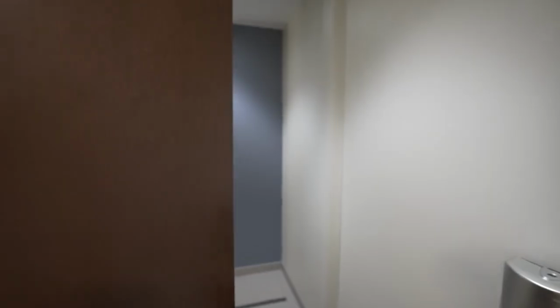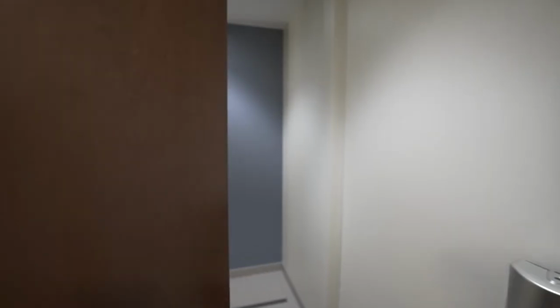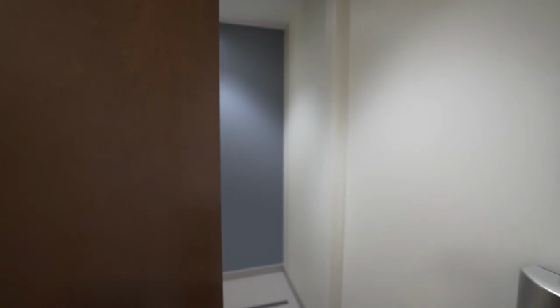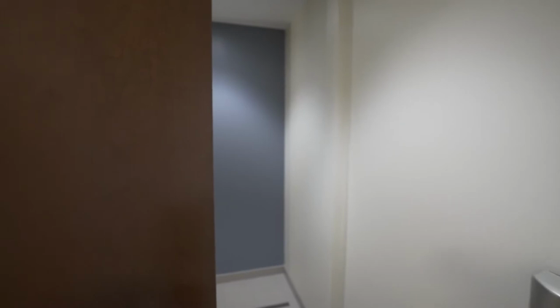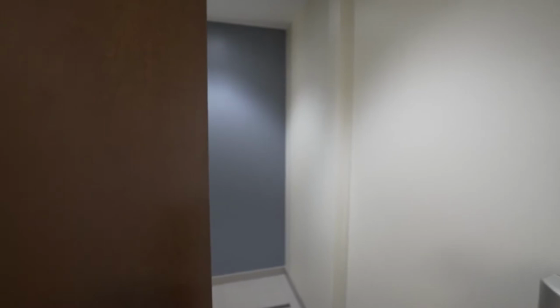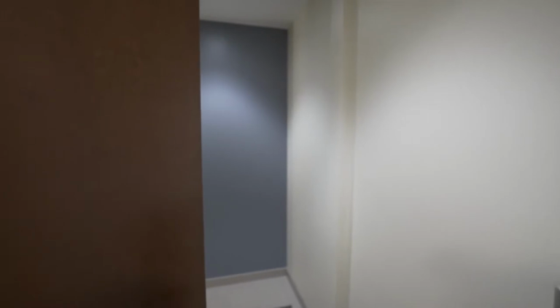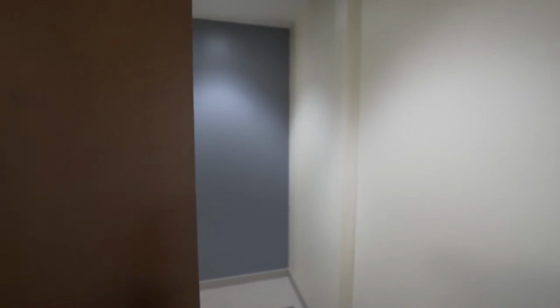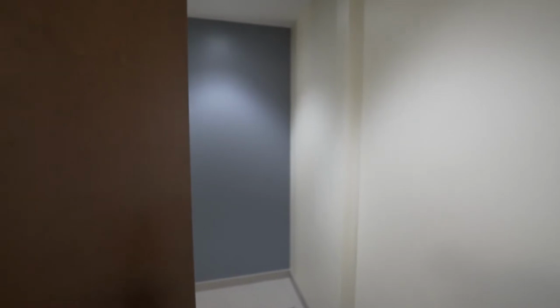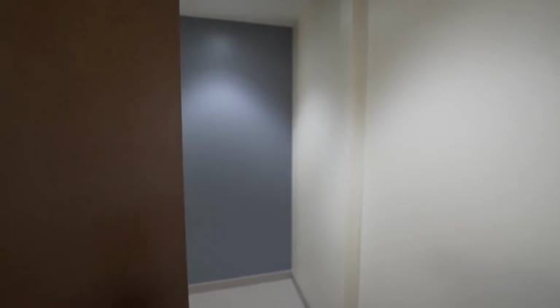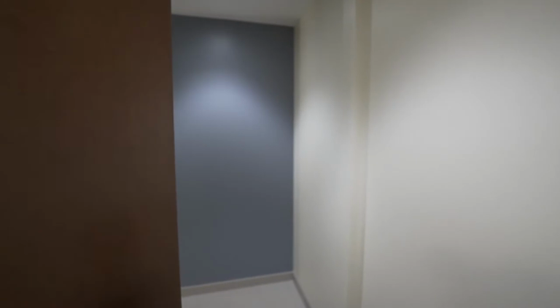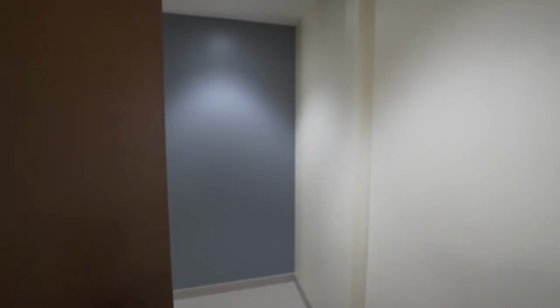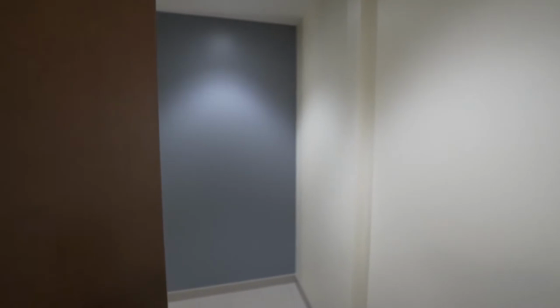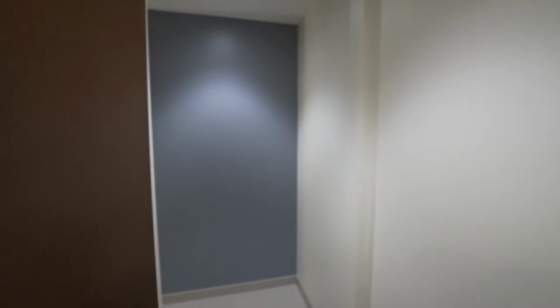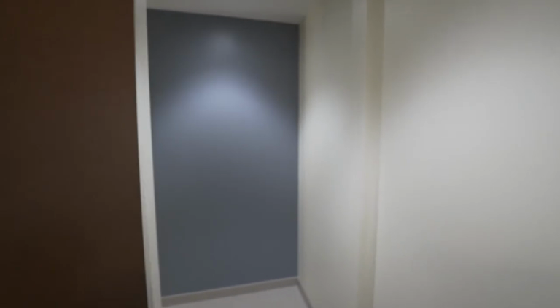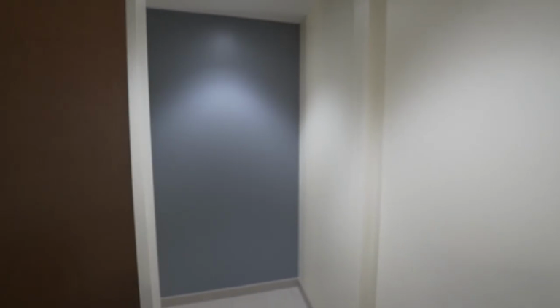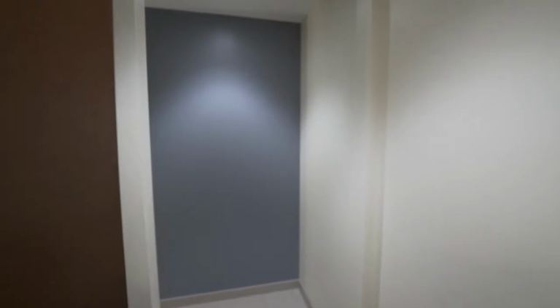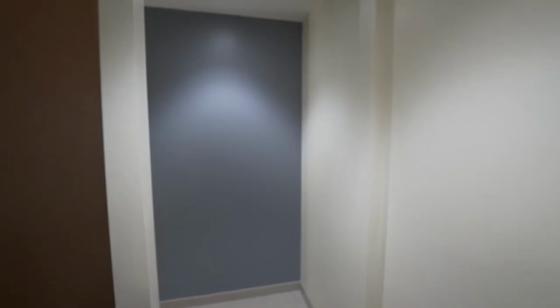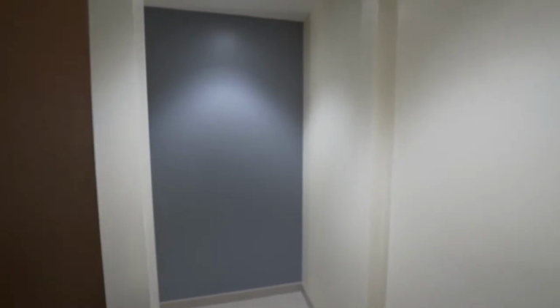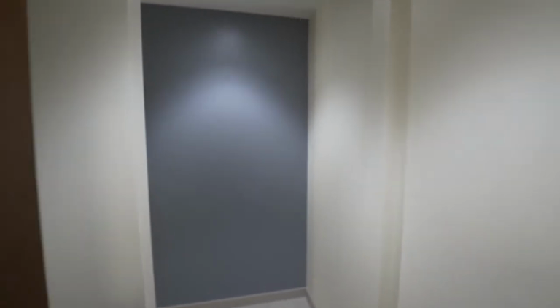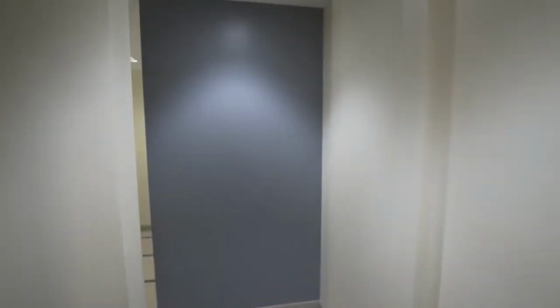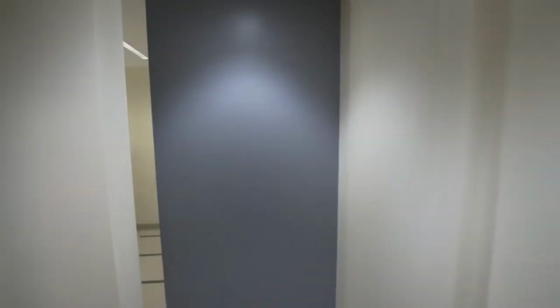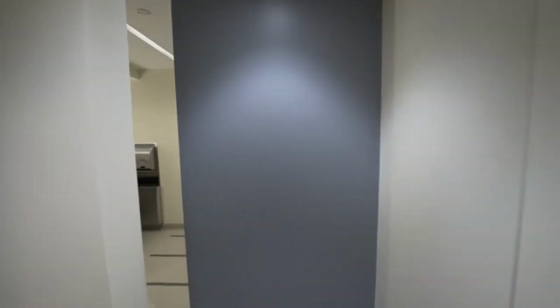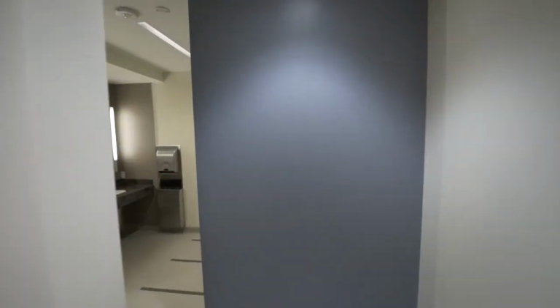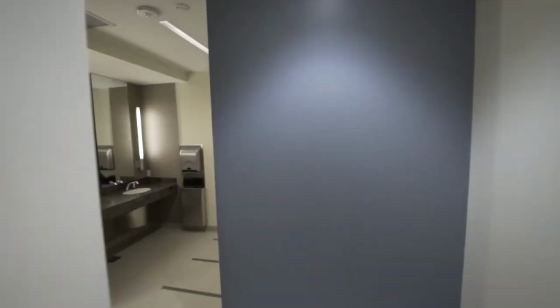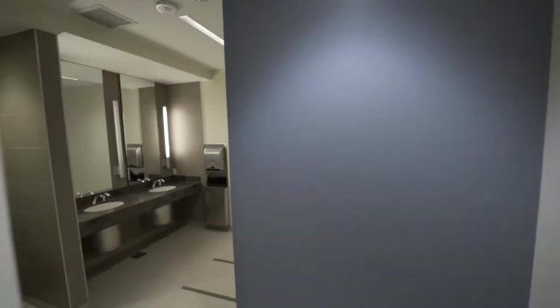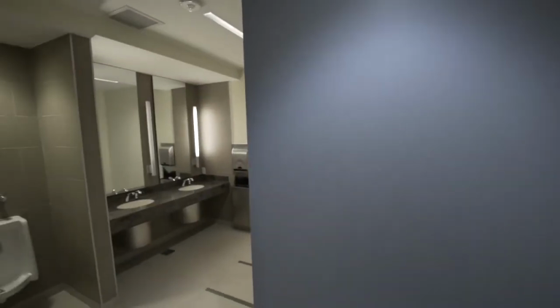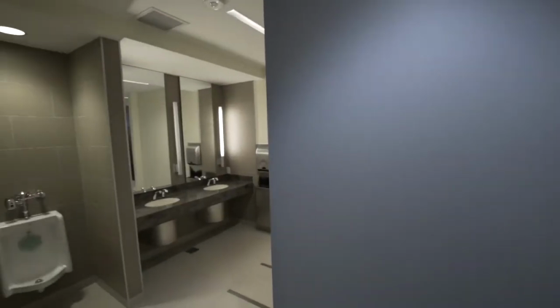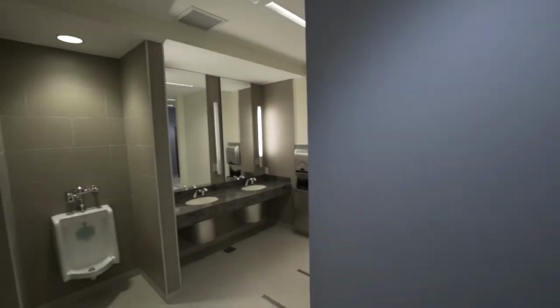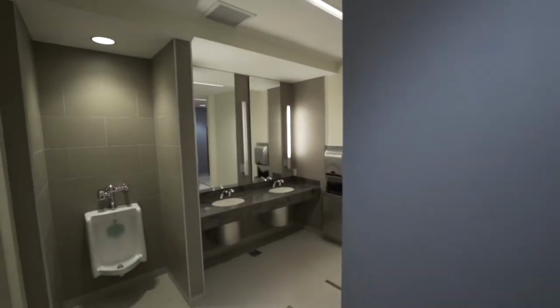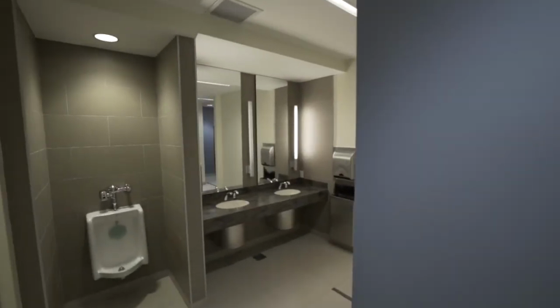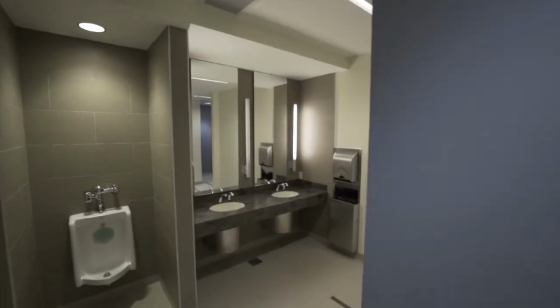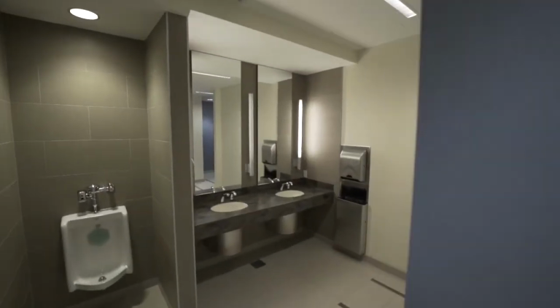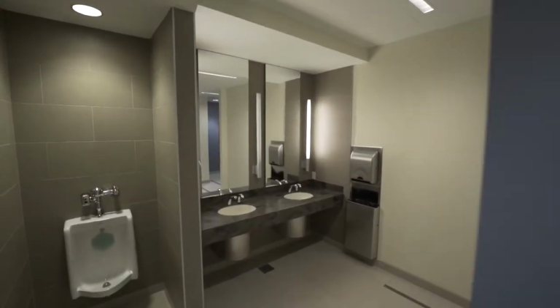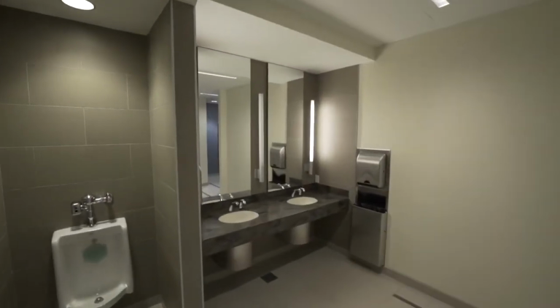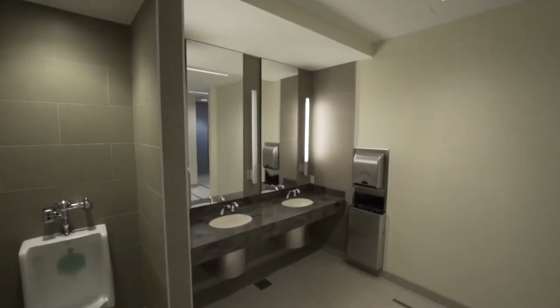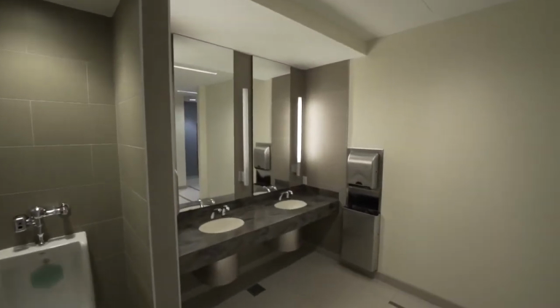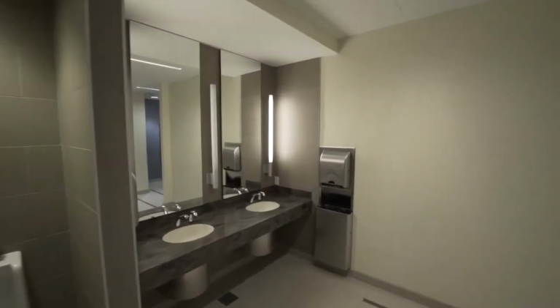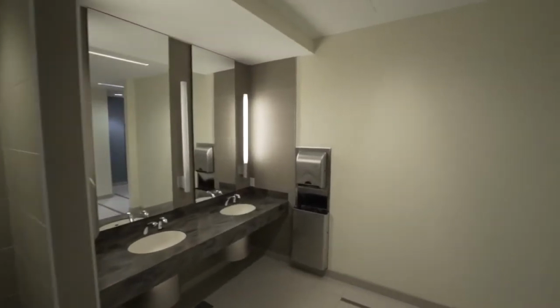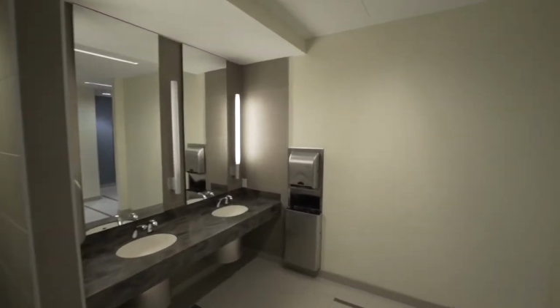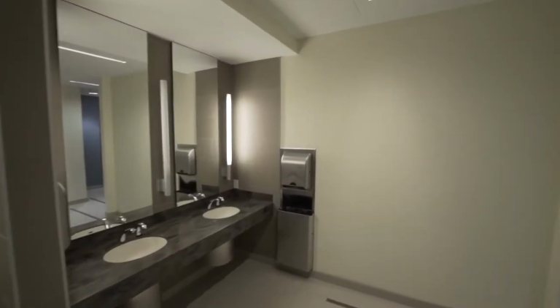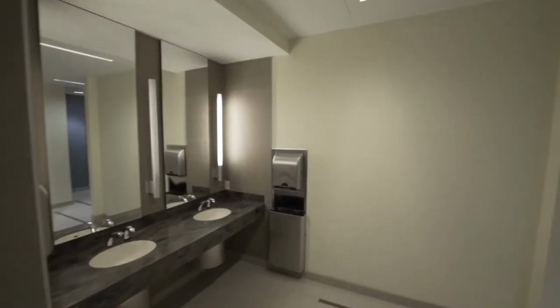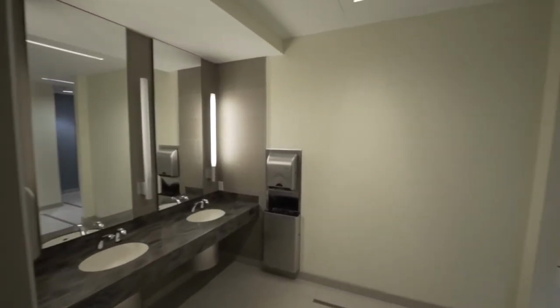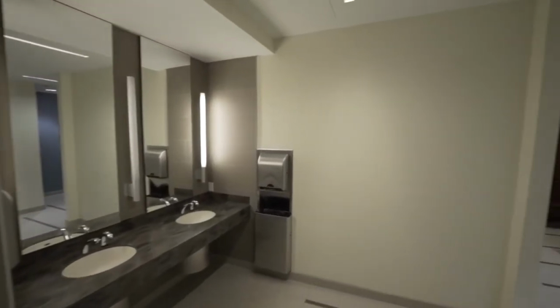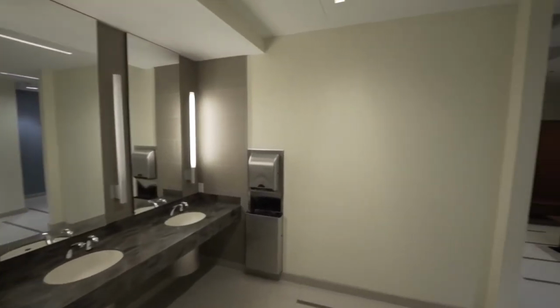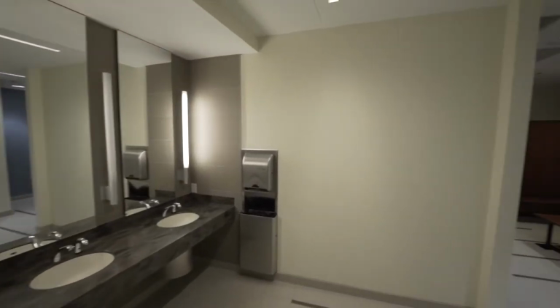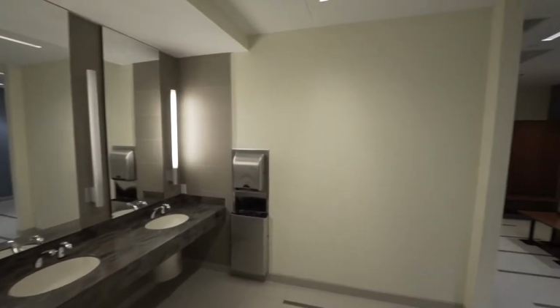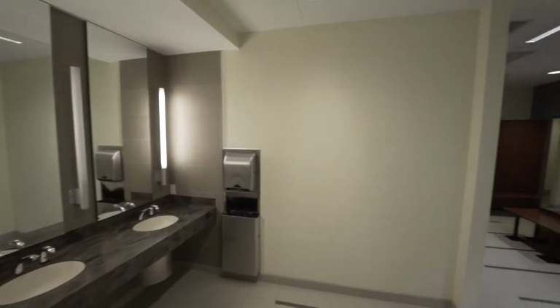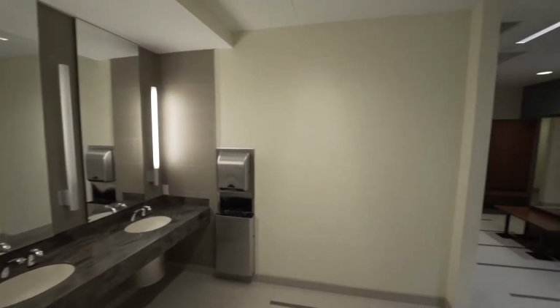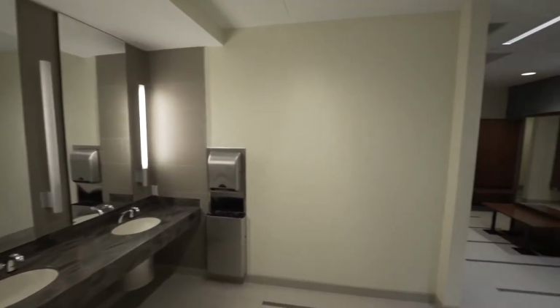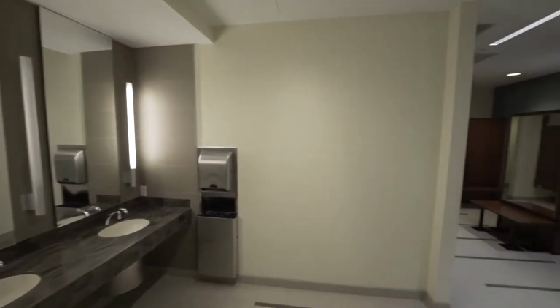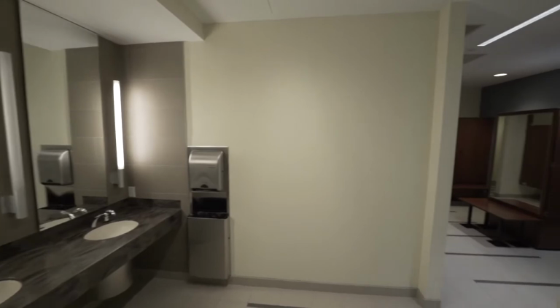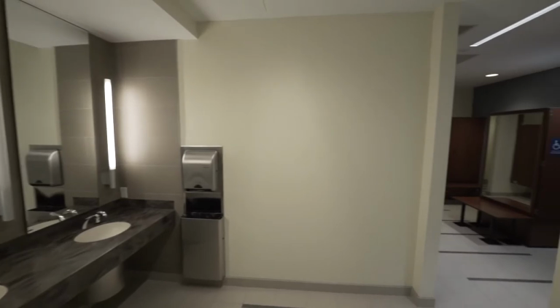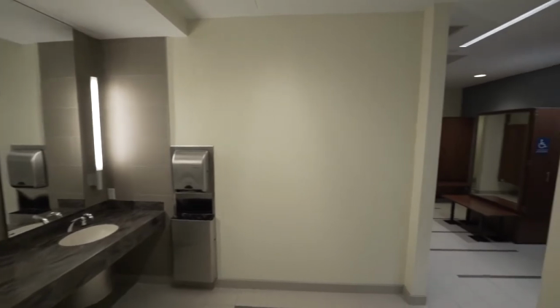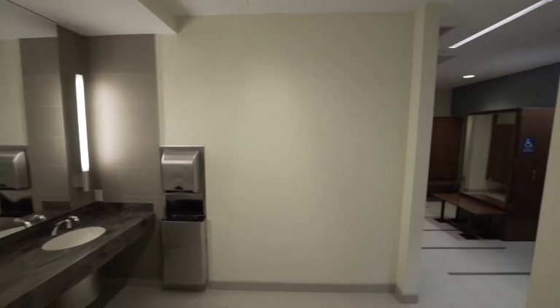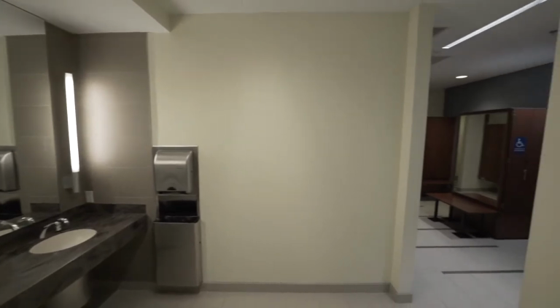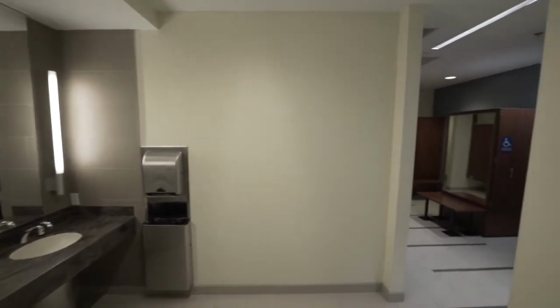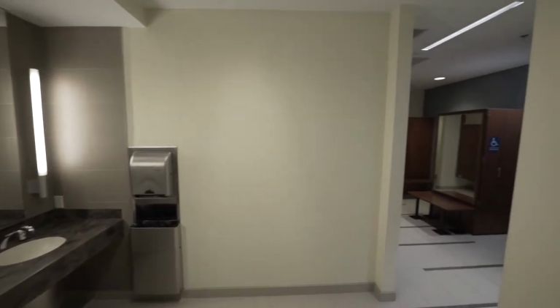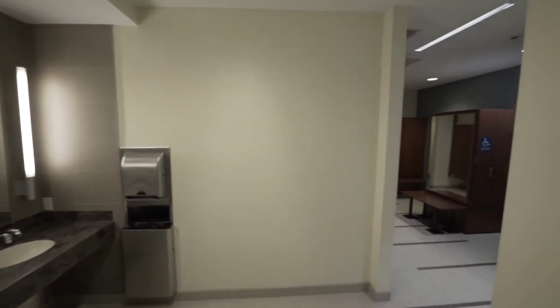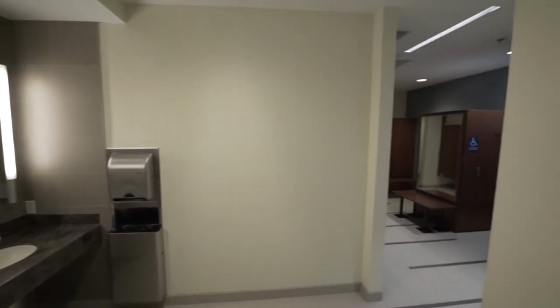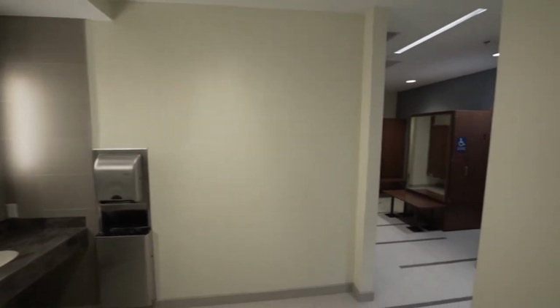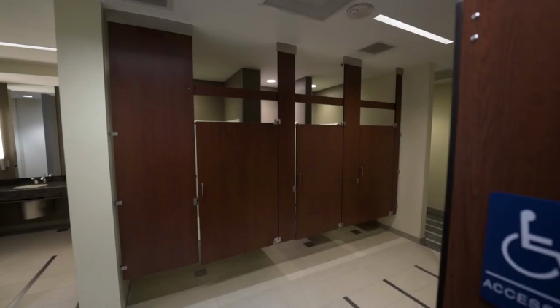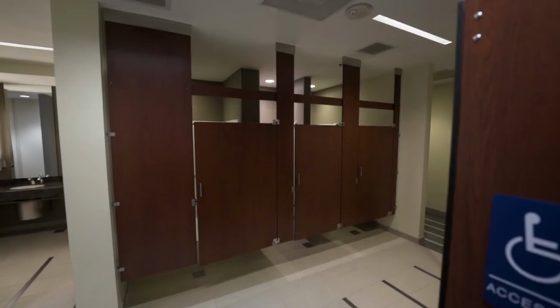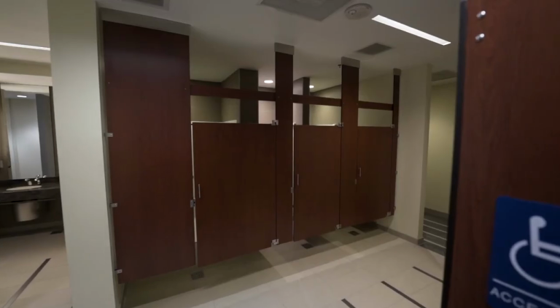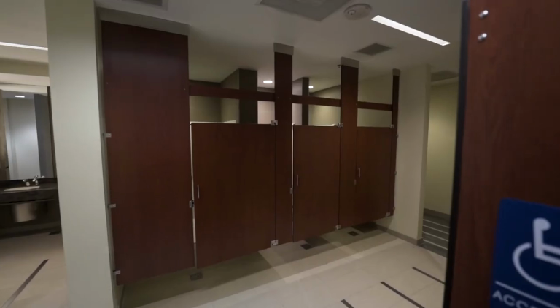Focused on the tenant's well-being, the locker rooms are clean, spacious and maintained to the highest standards.